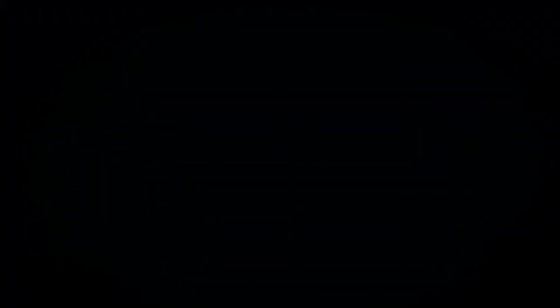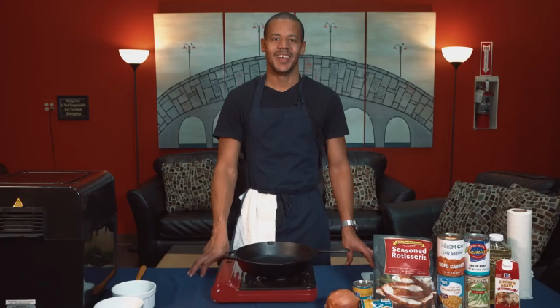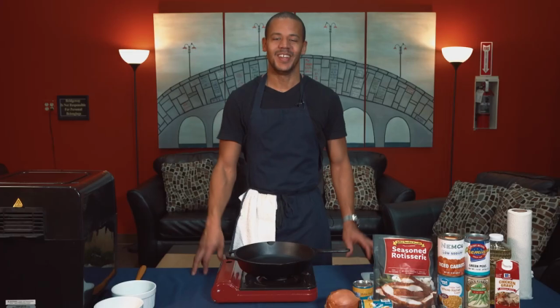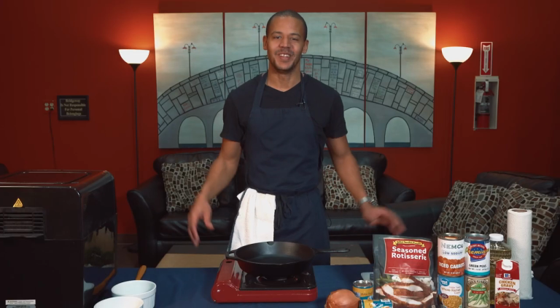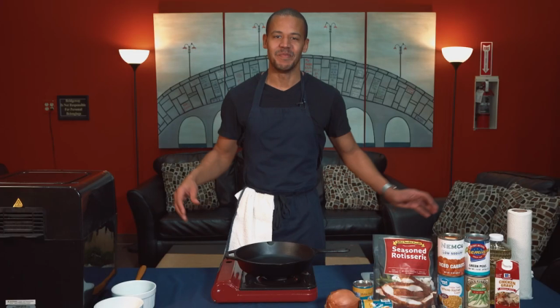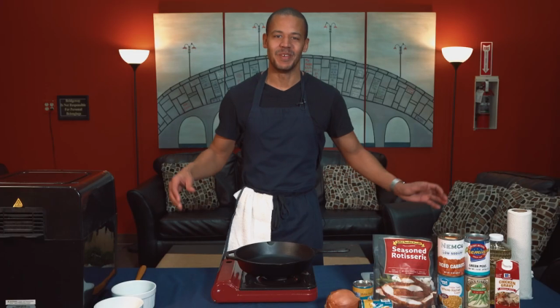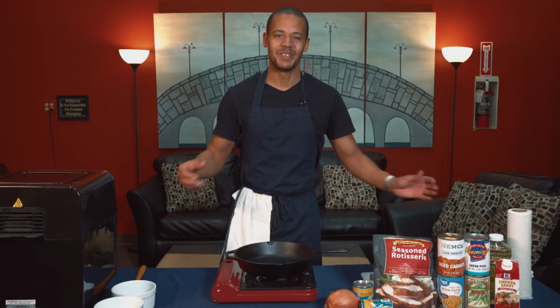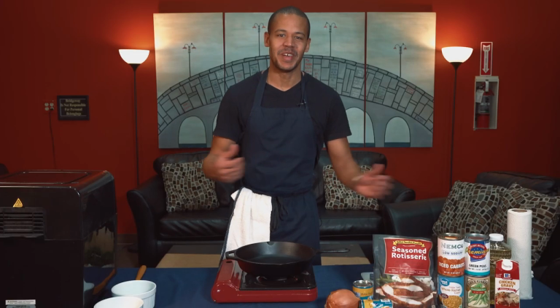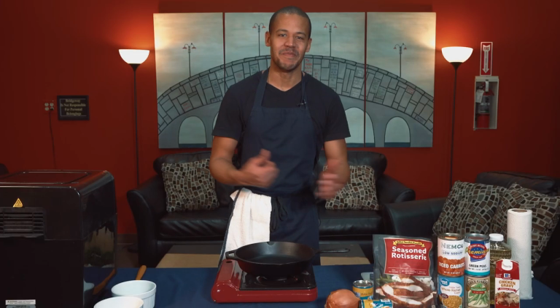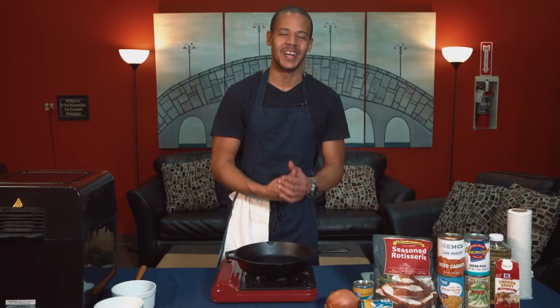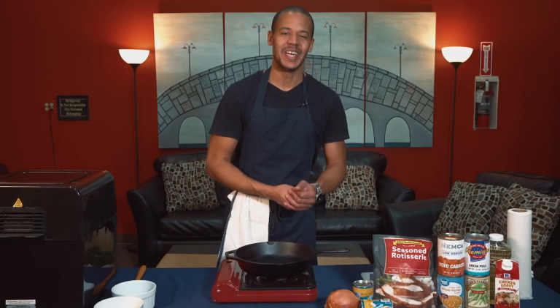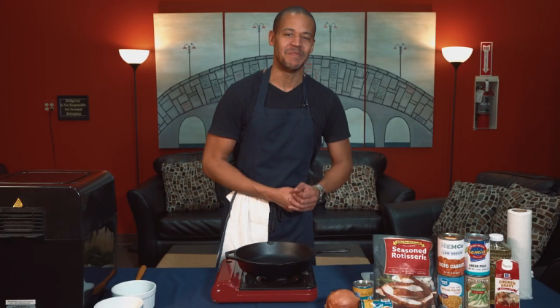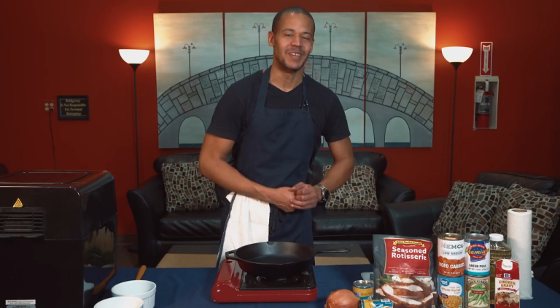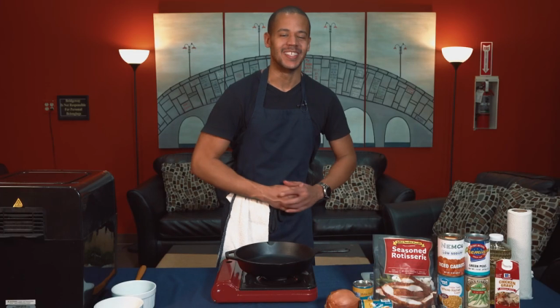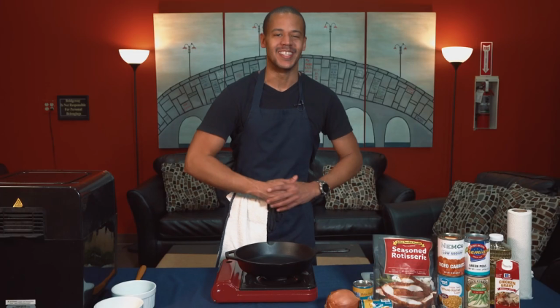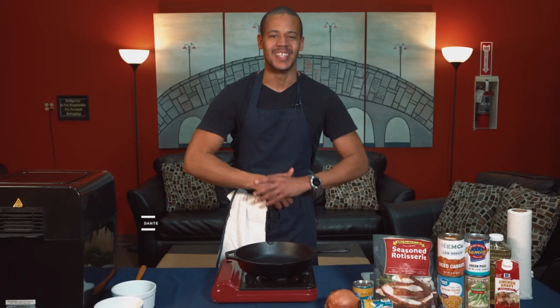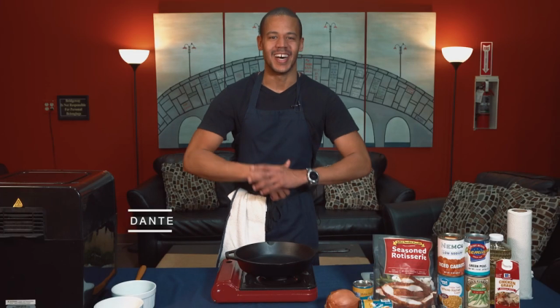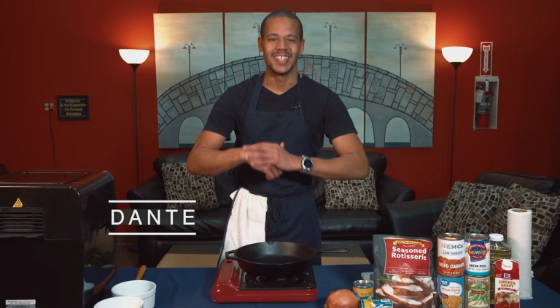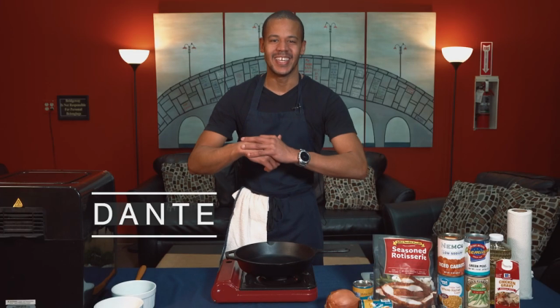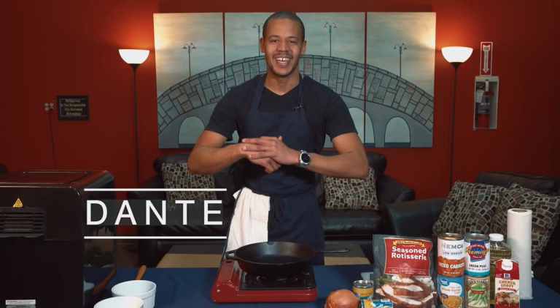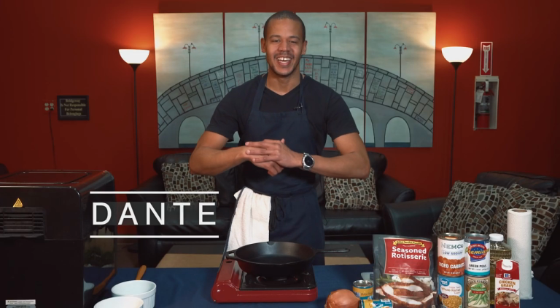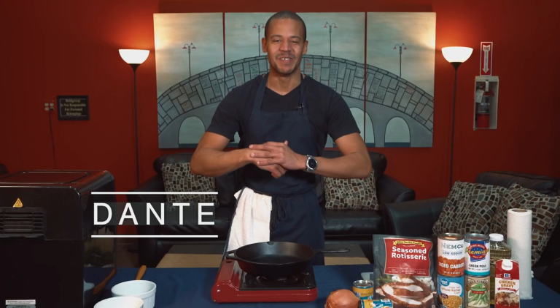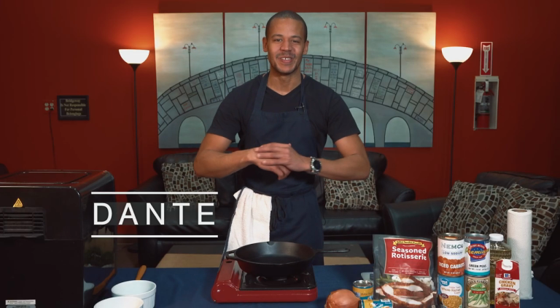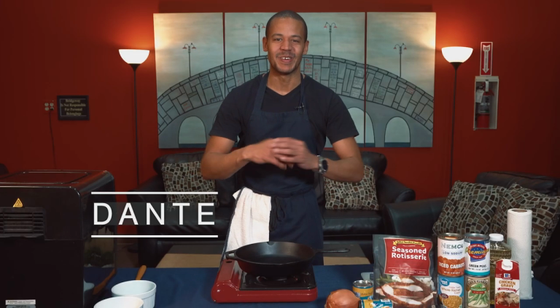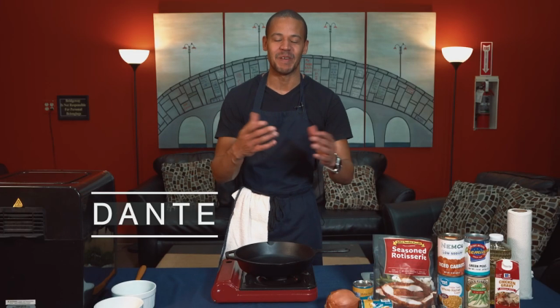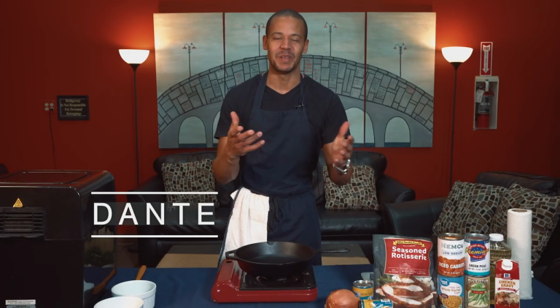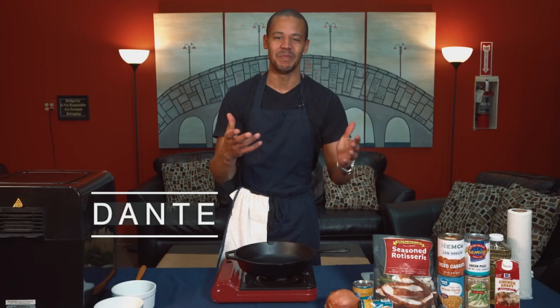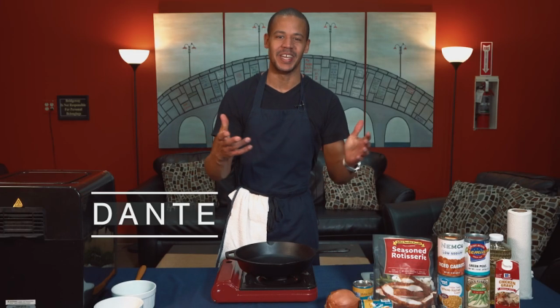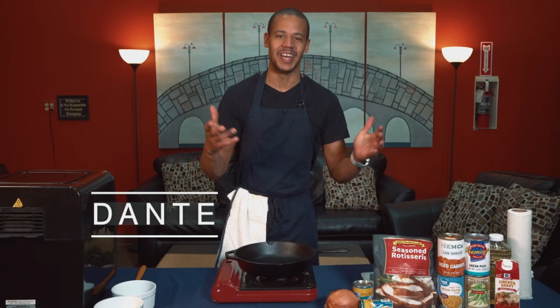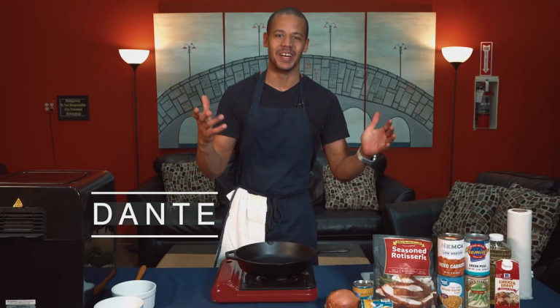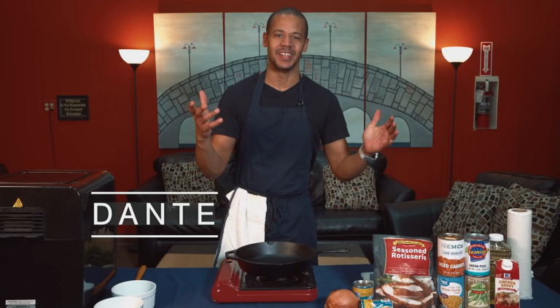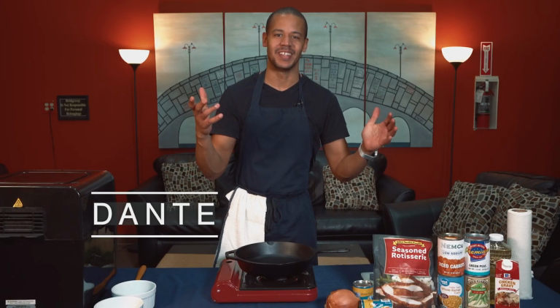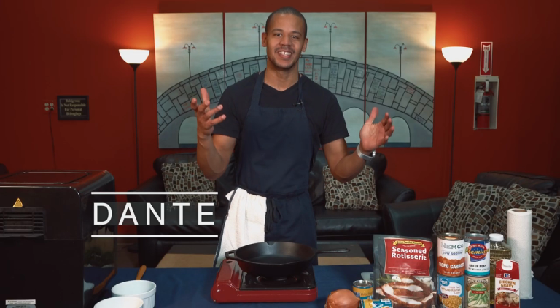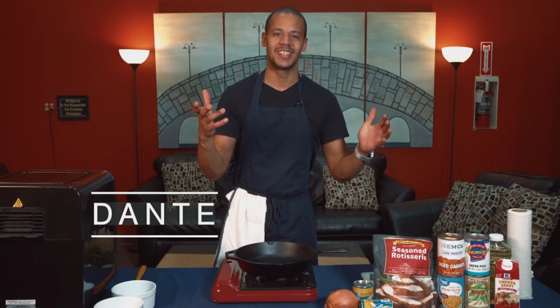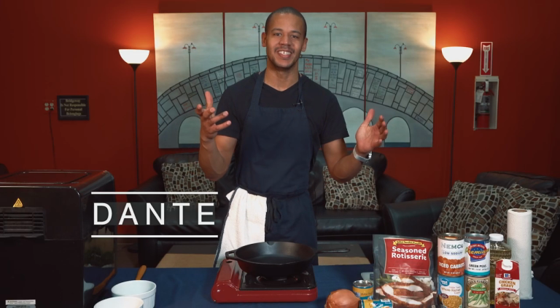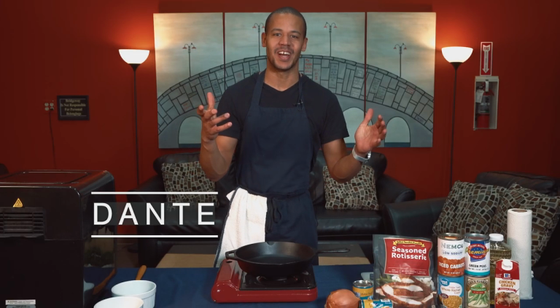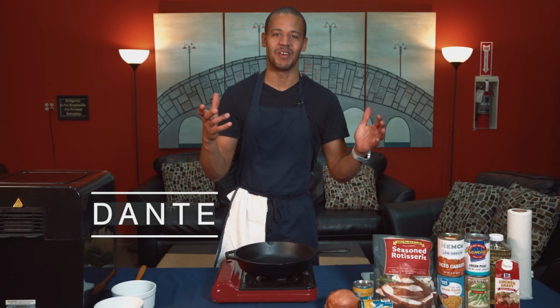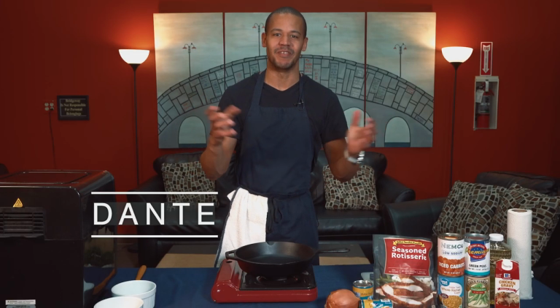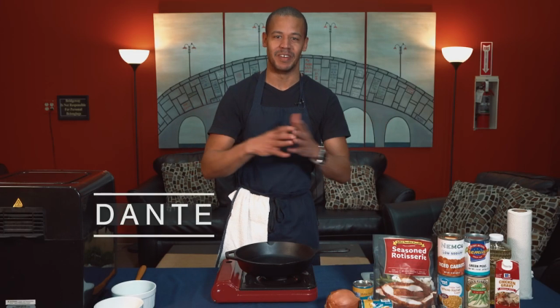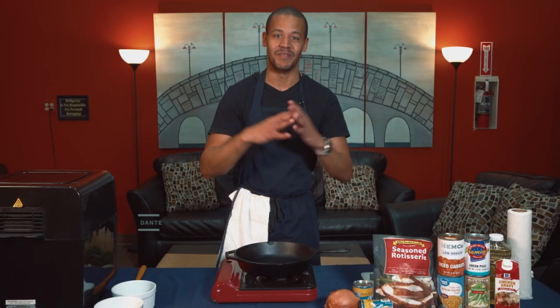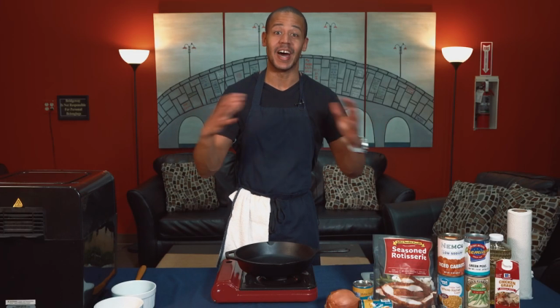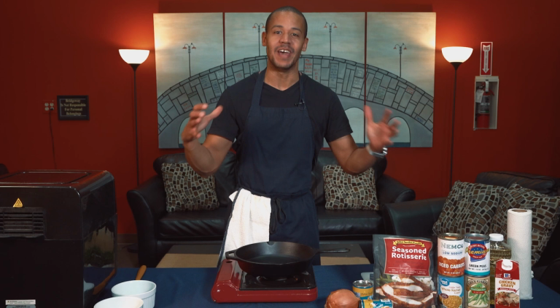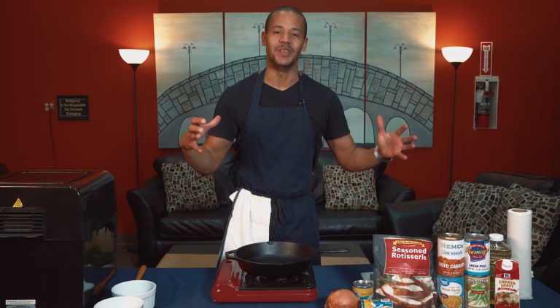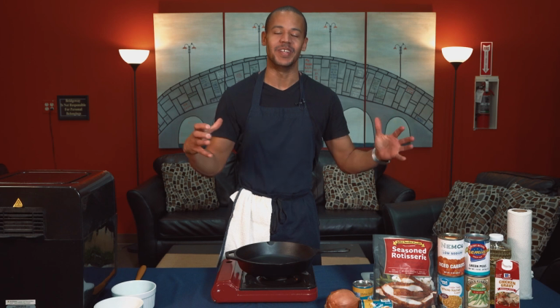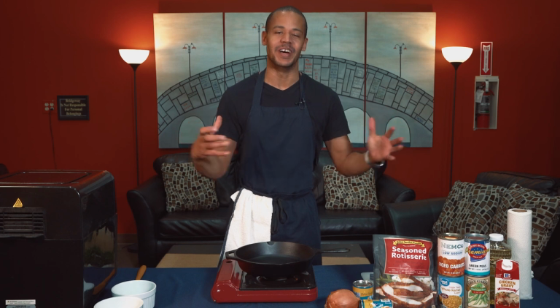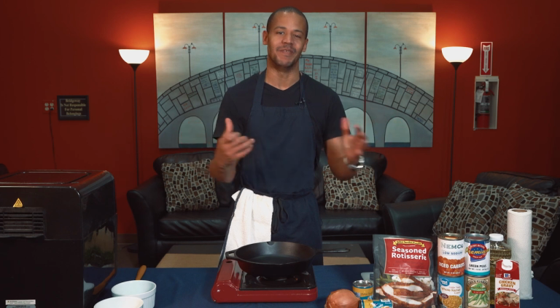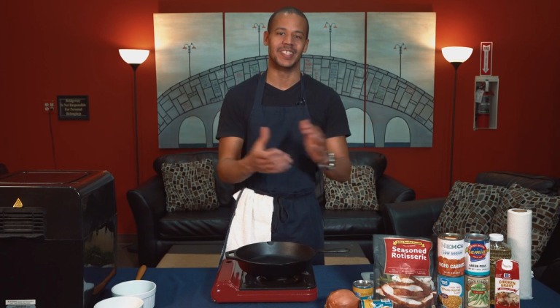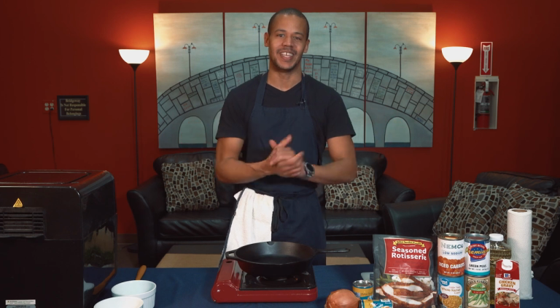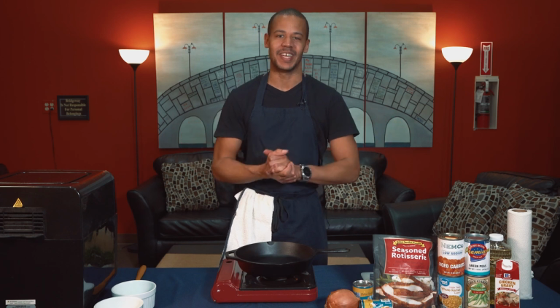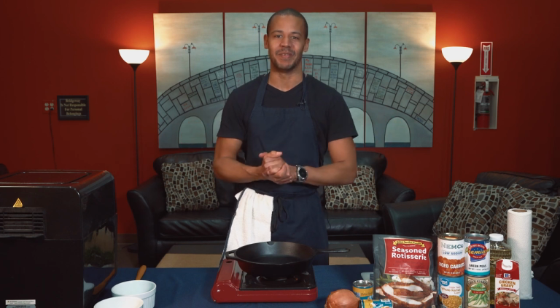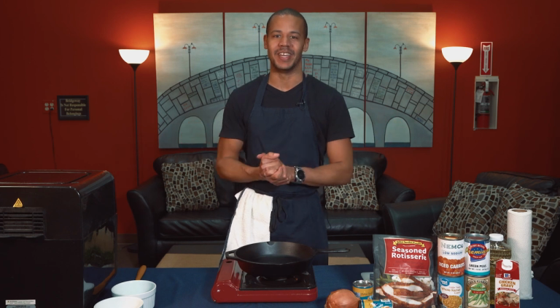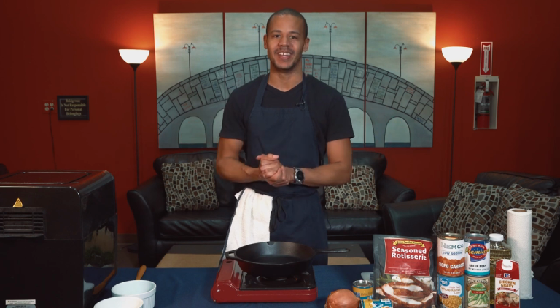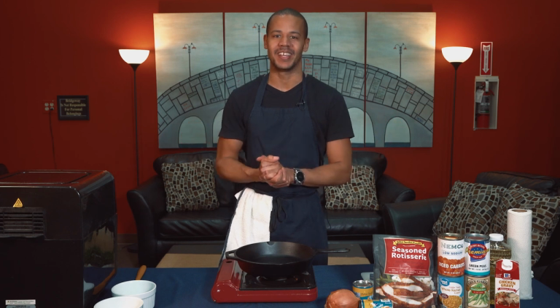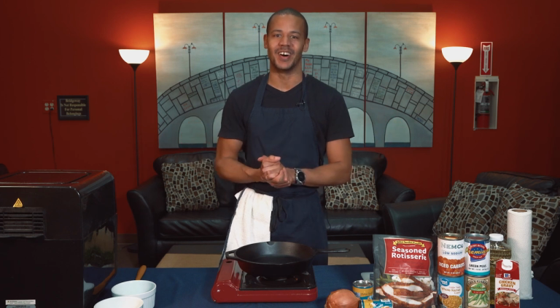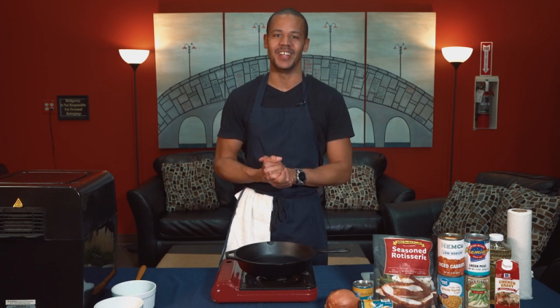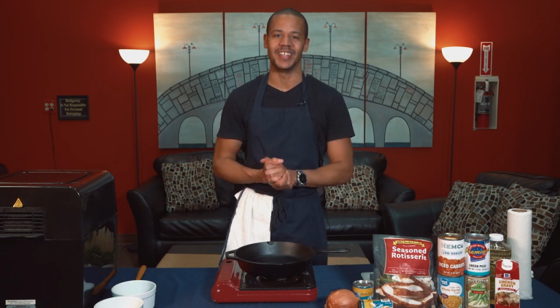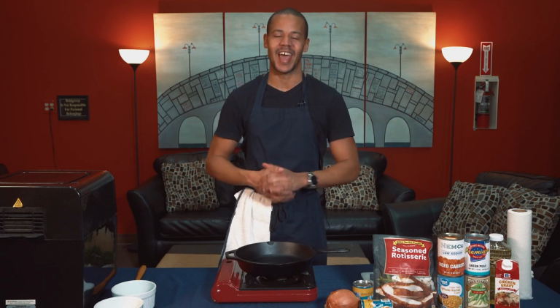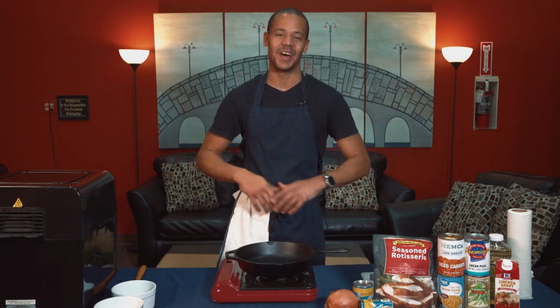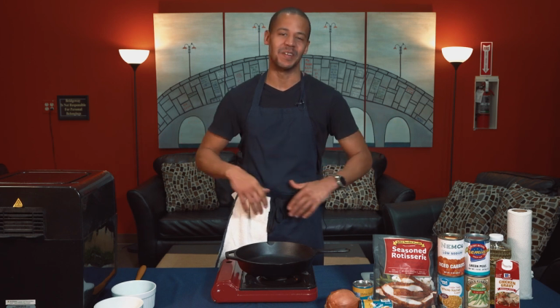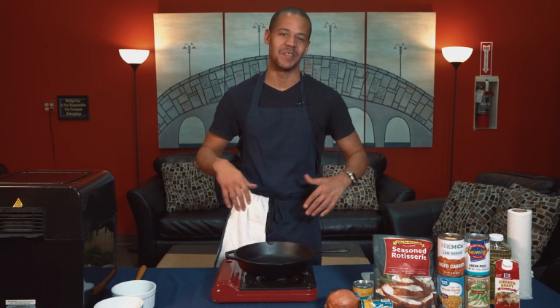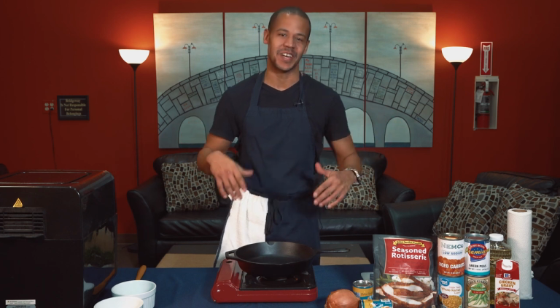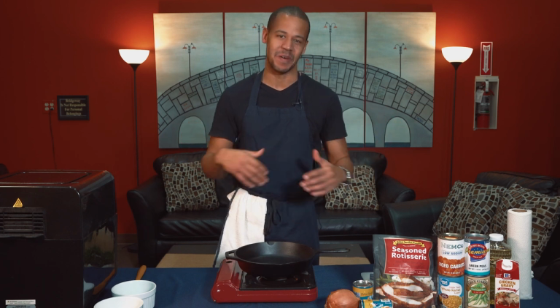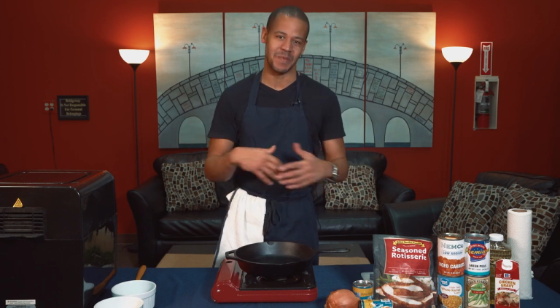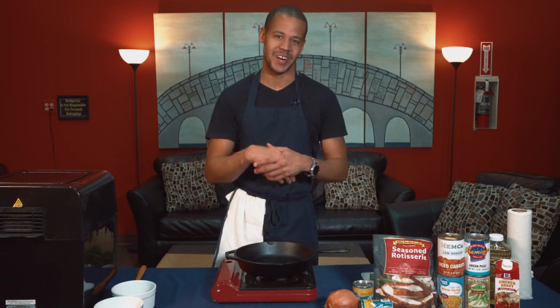Hello there, Bridgeway. My name is Dante and I'm so happy to be here. This is our revival of the segment called Out of the Cupboard.